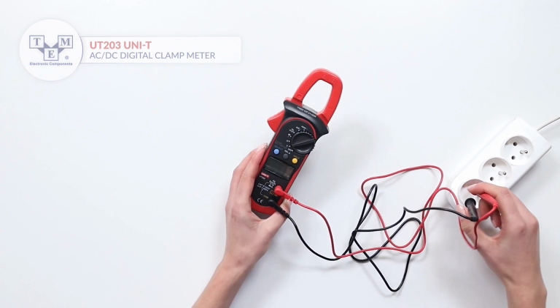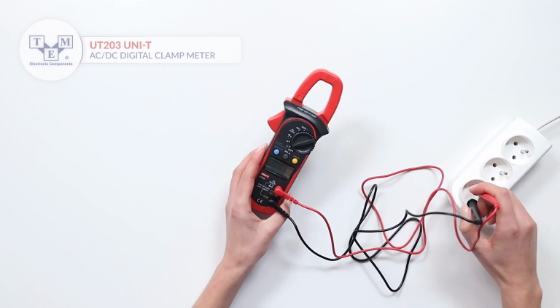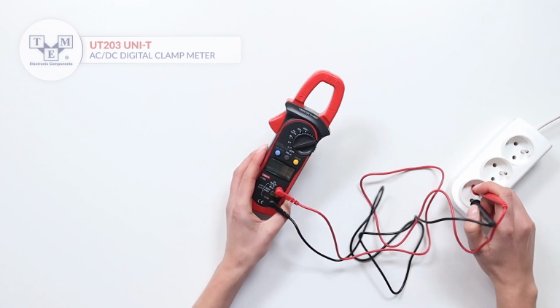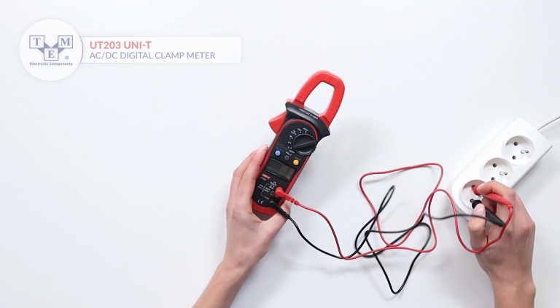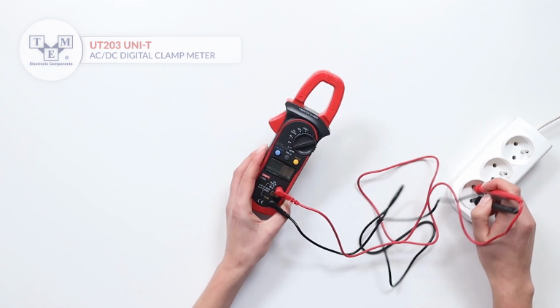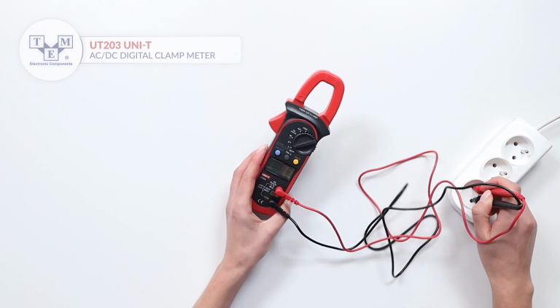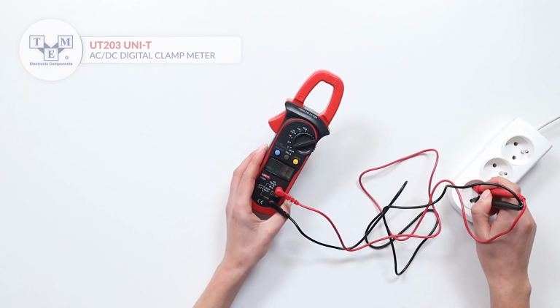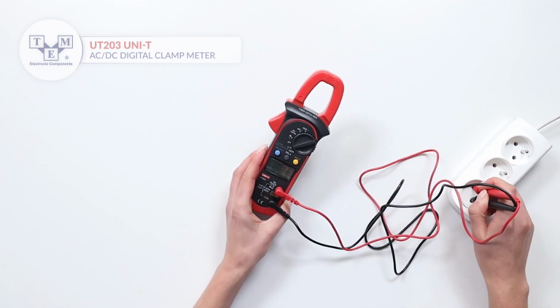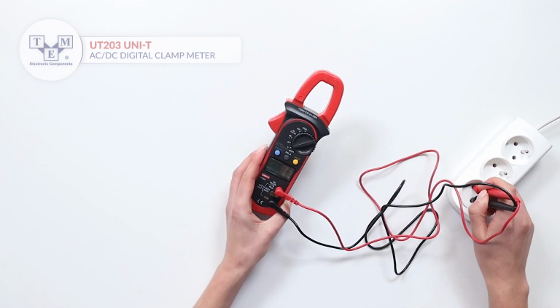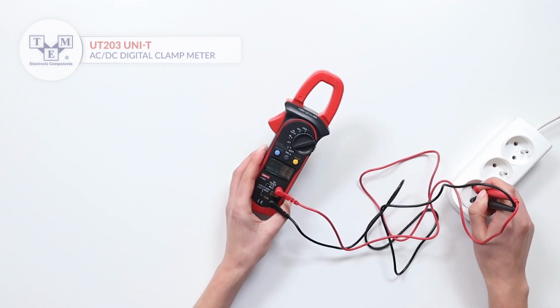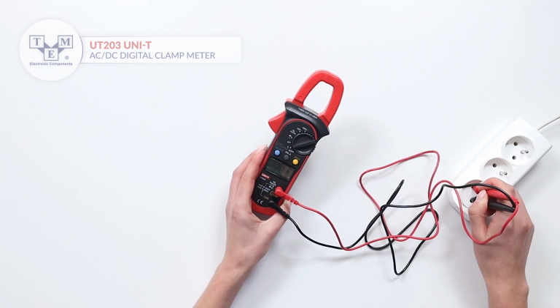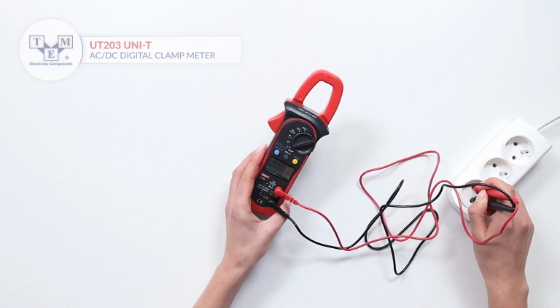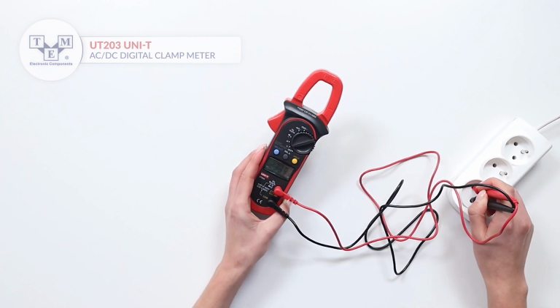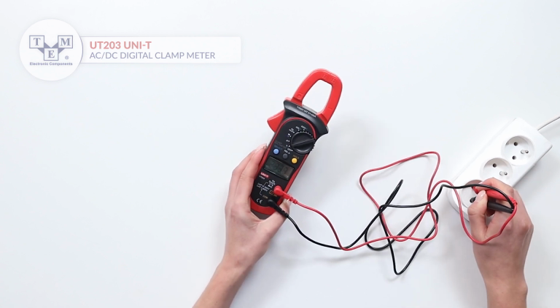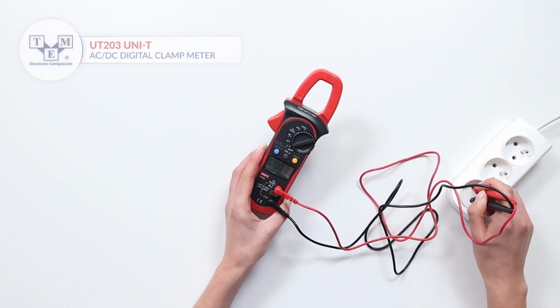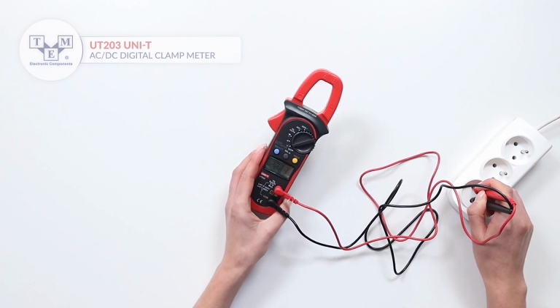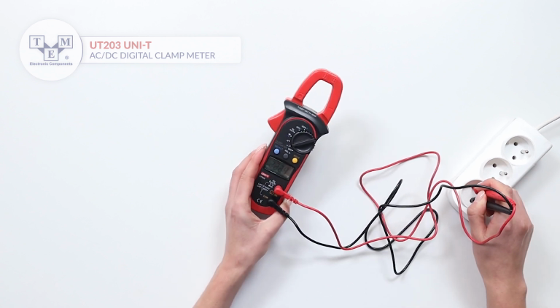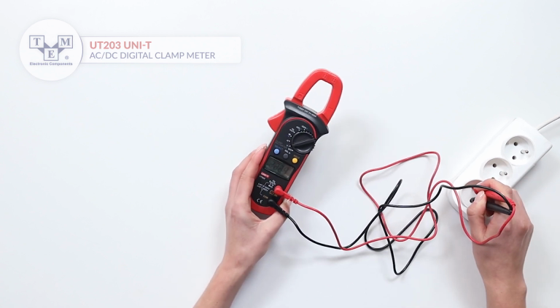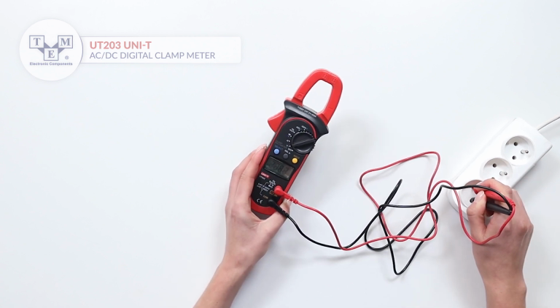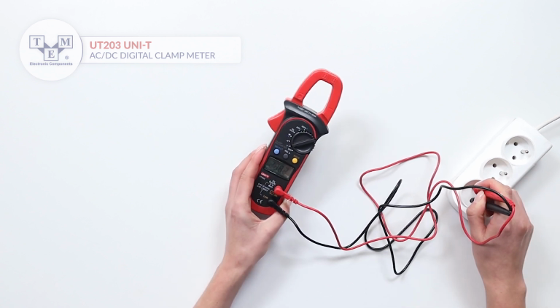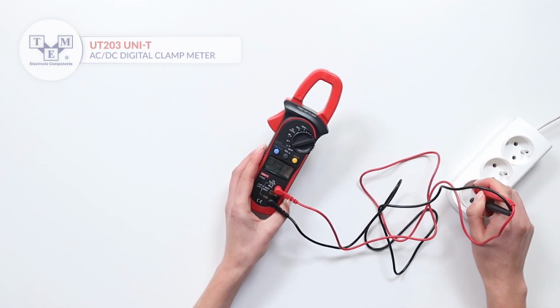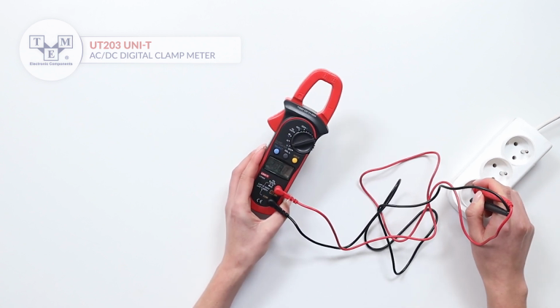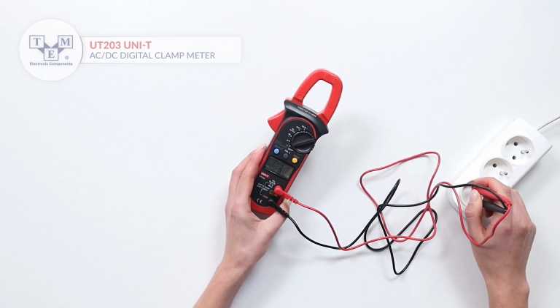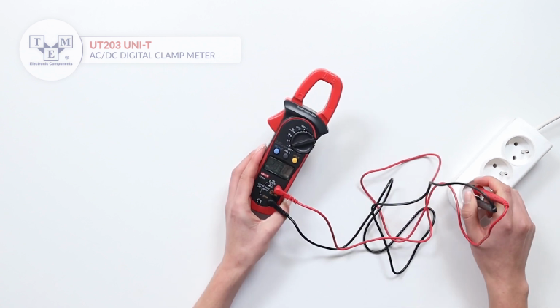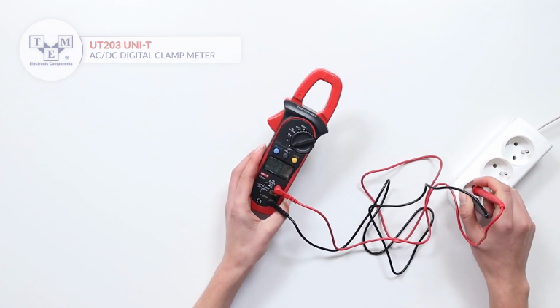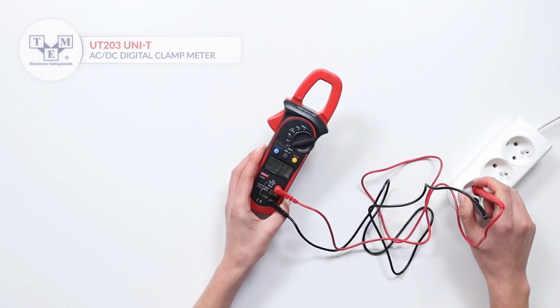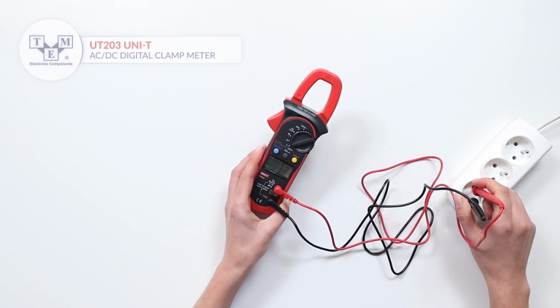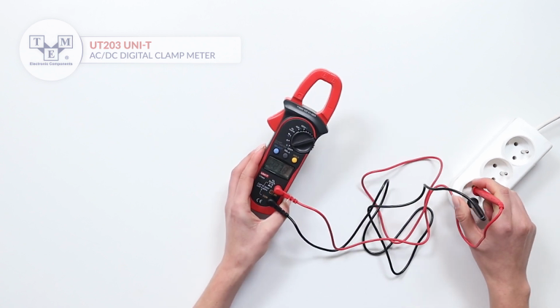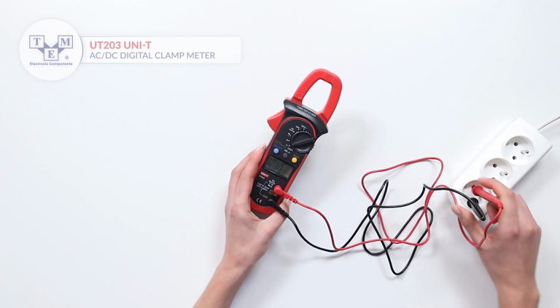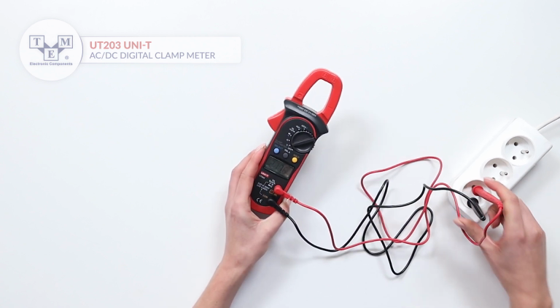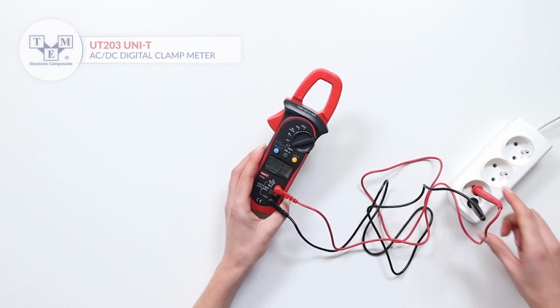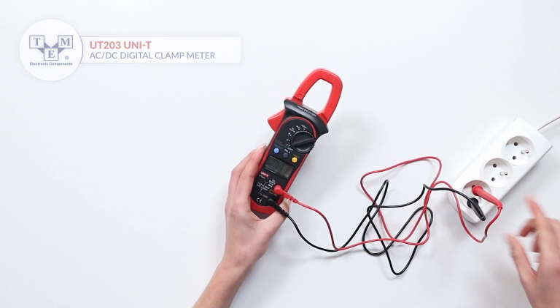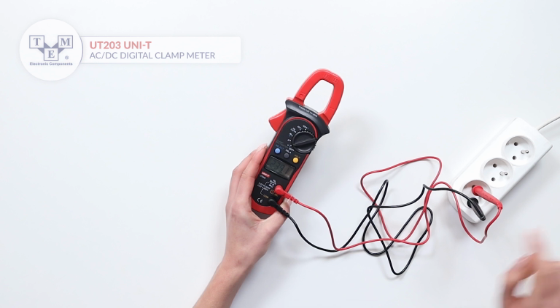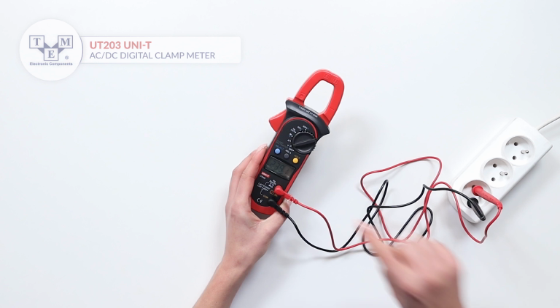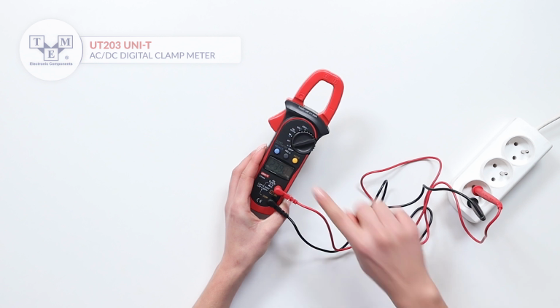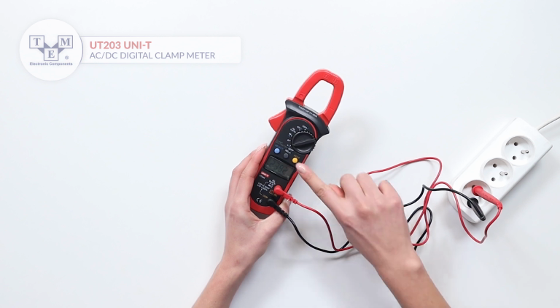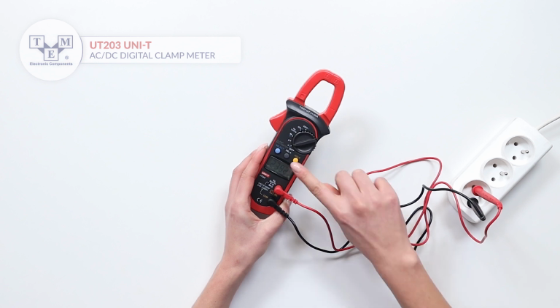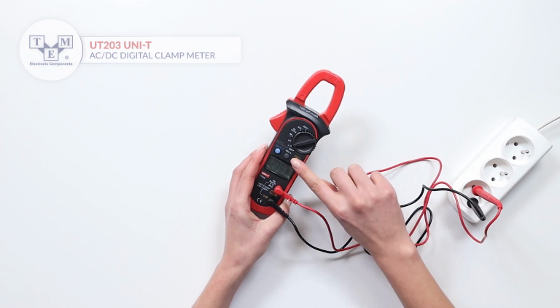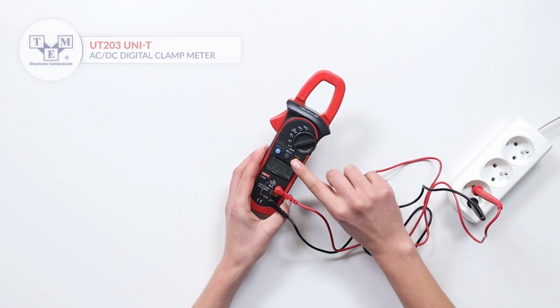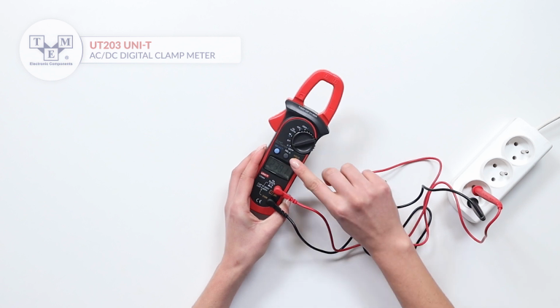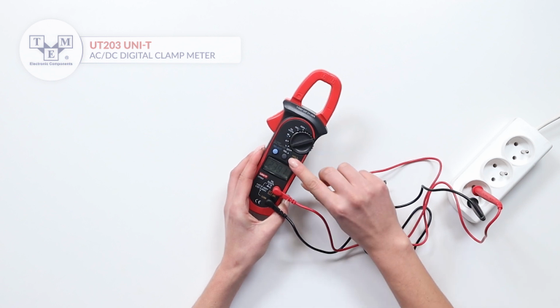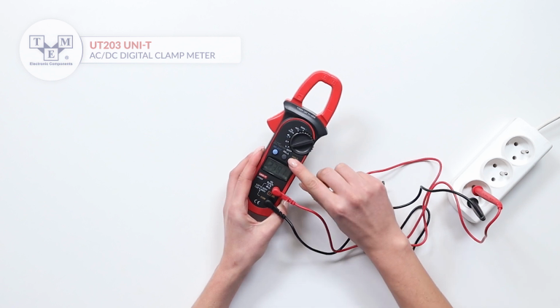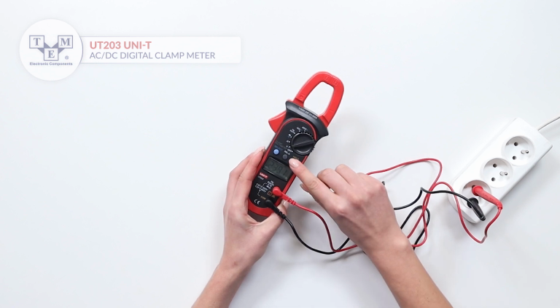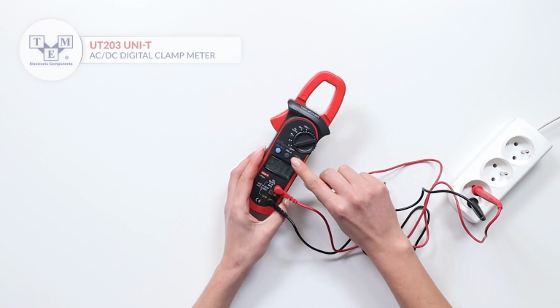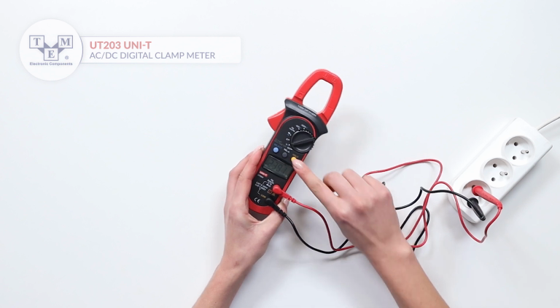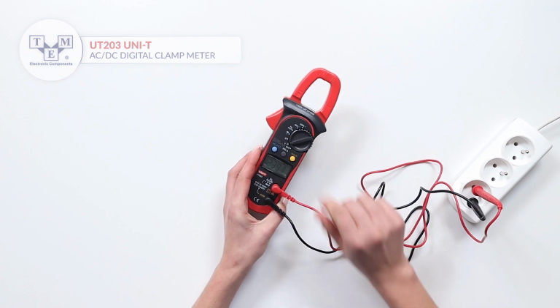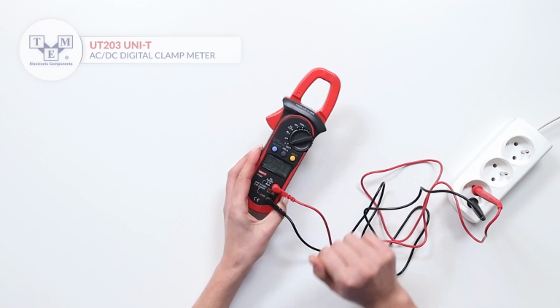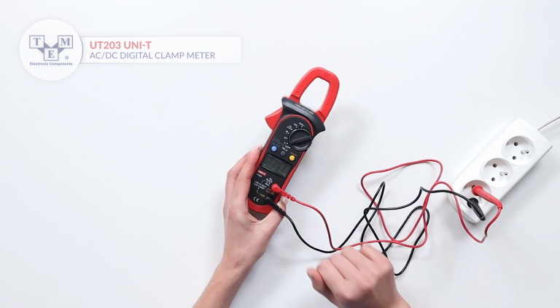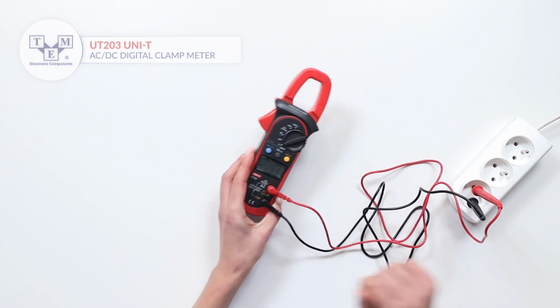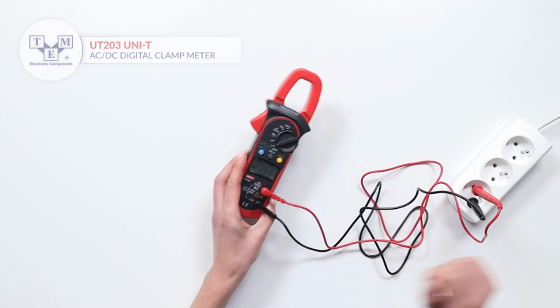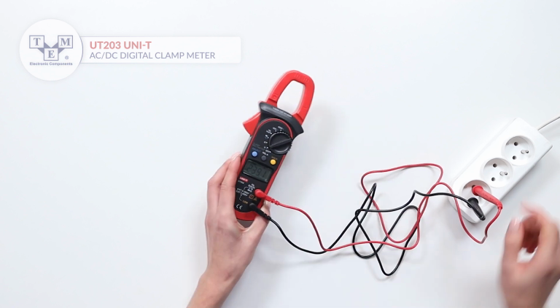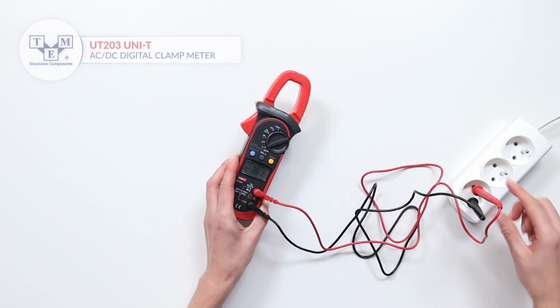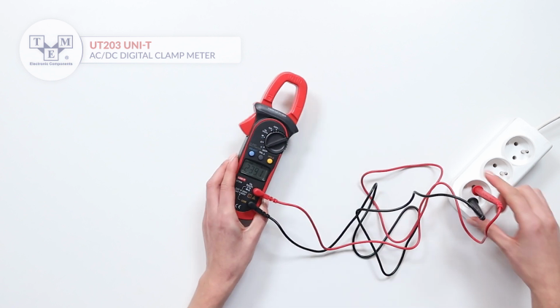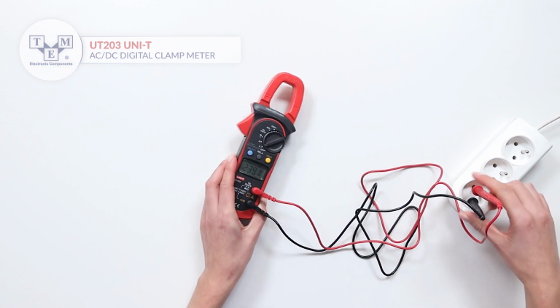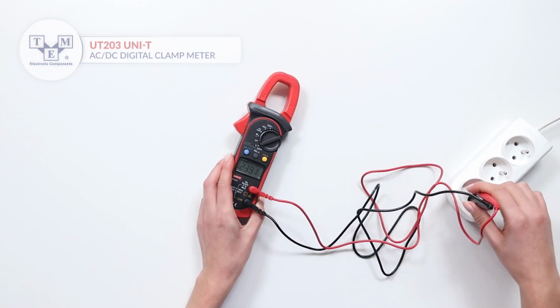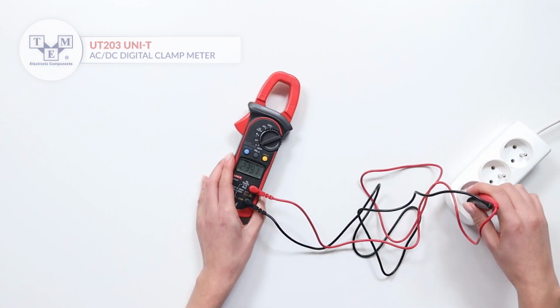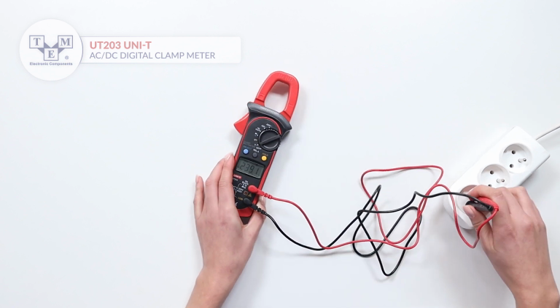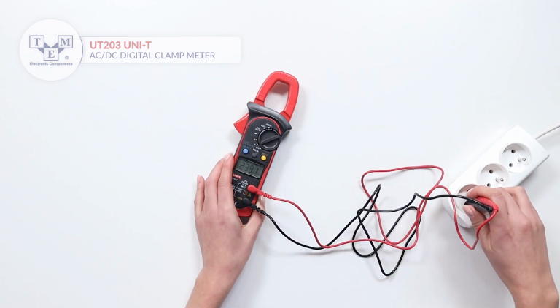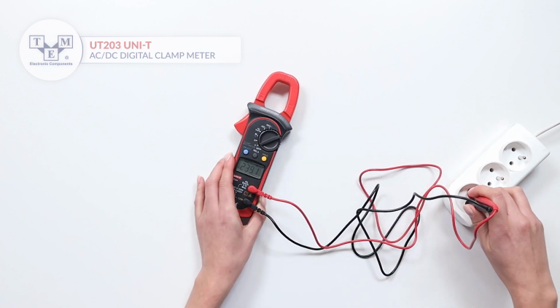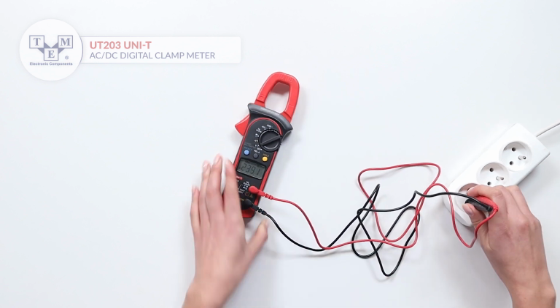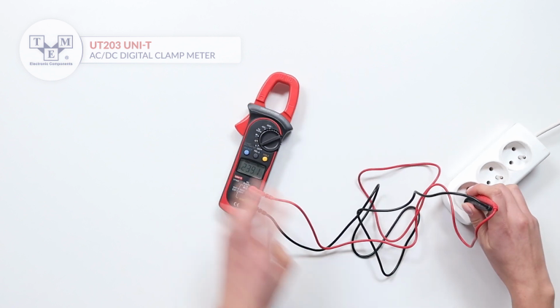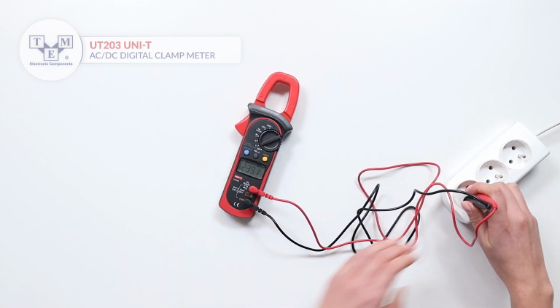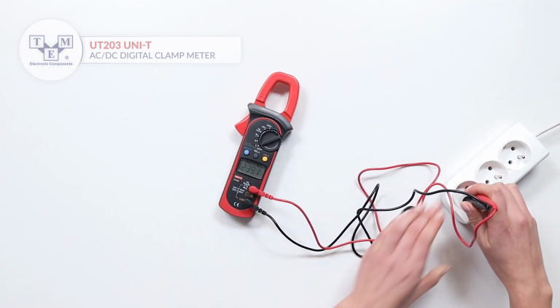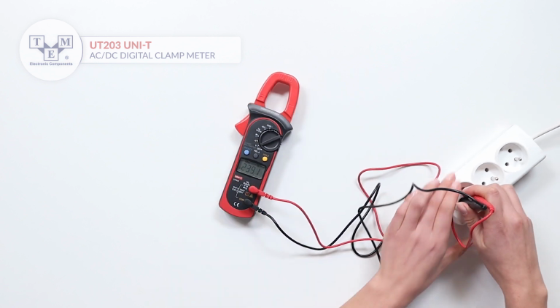The meter can also measure AC and DC voltages. If the screen is not visible during the measurement, use the hold function.